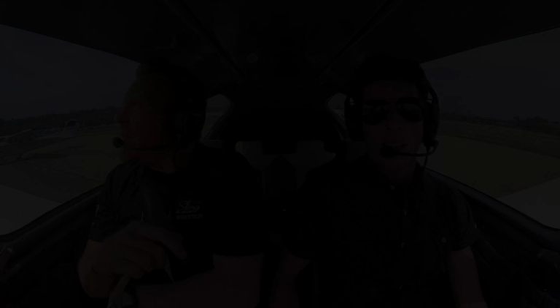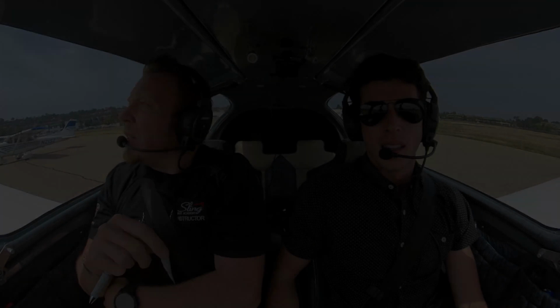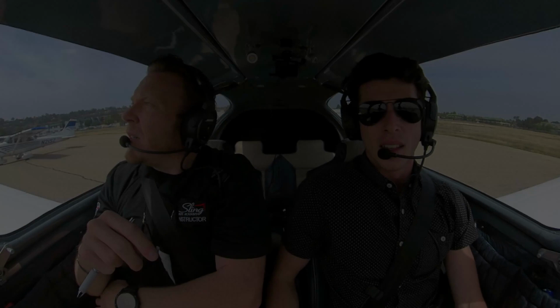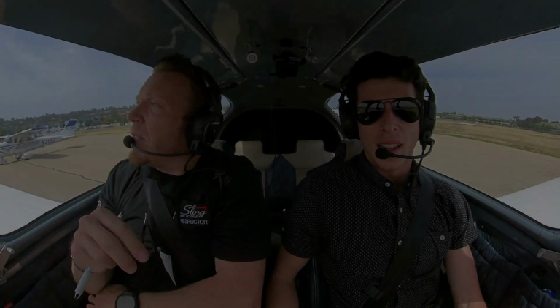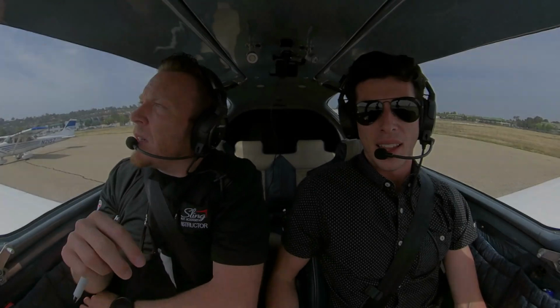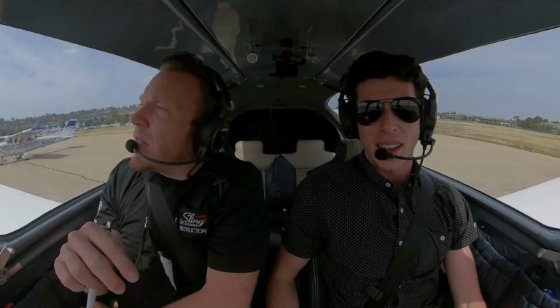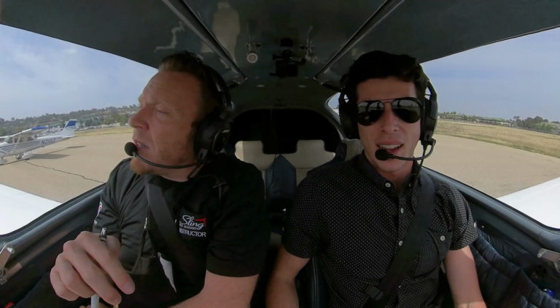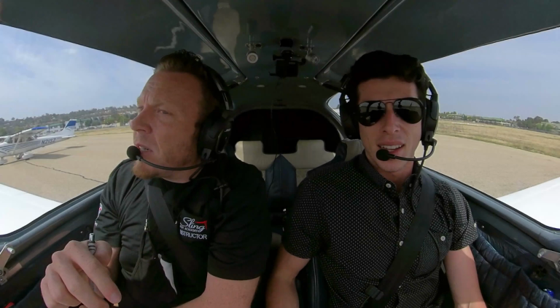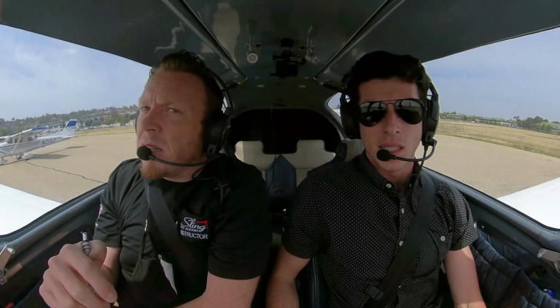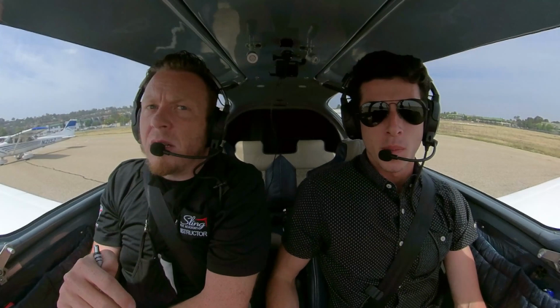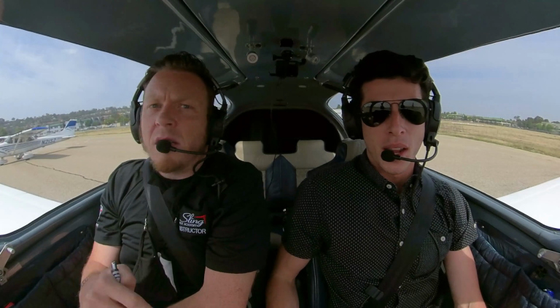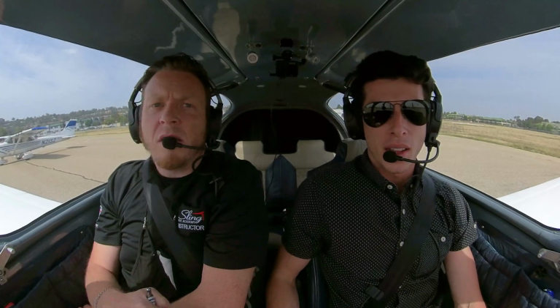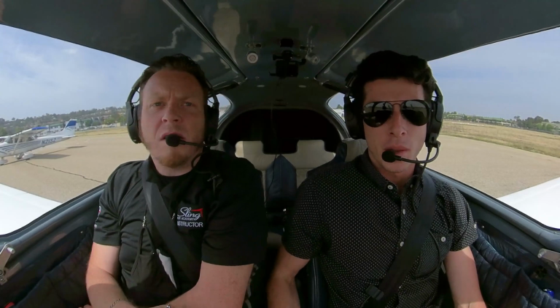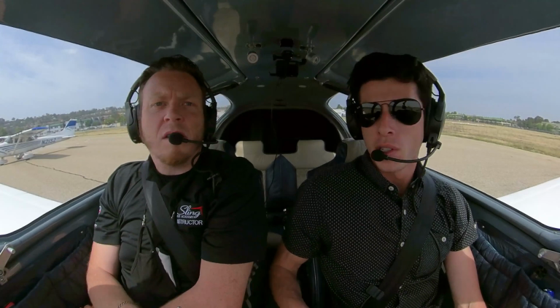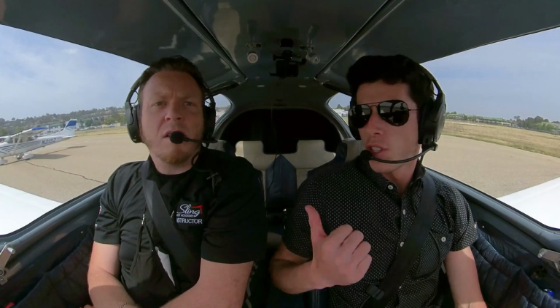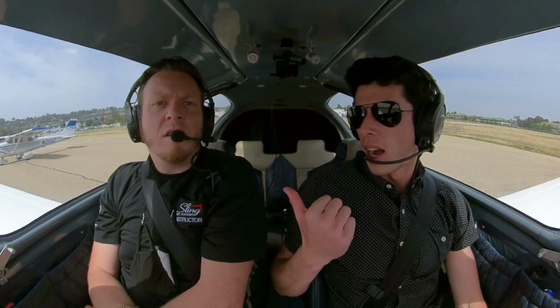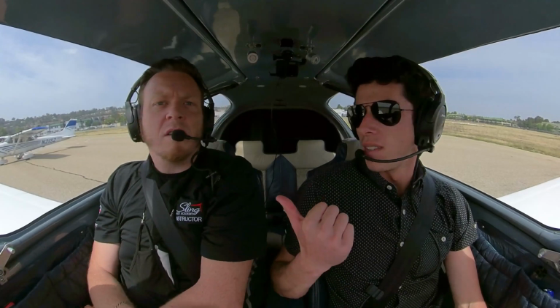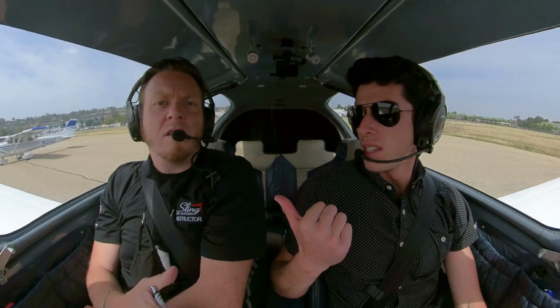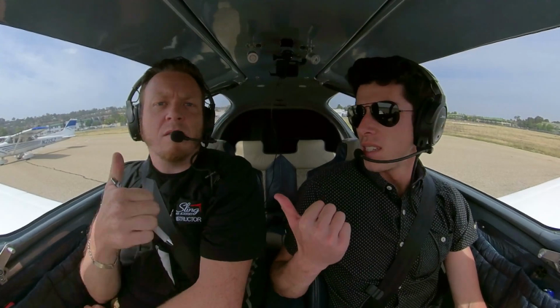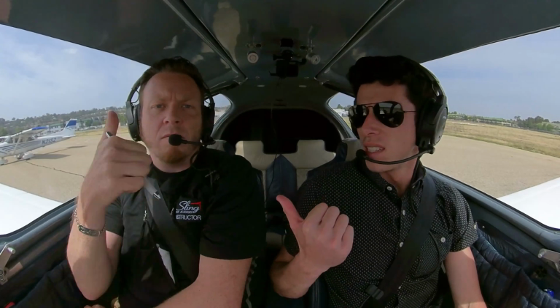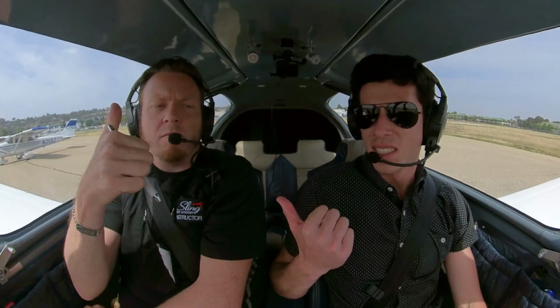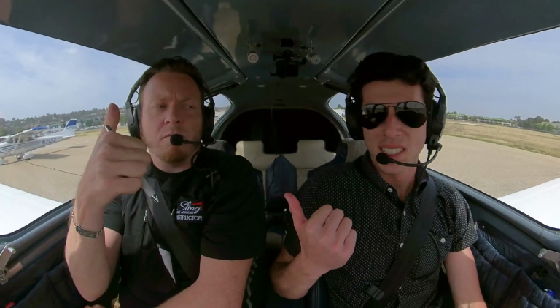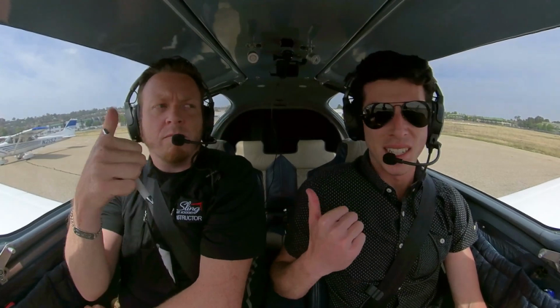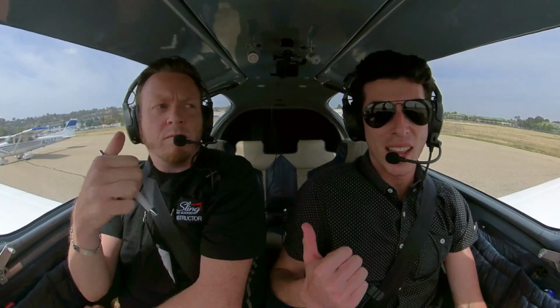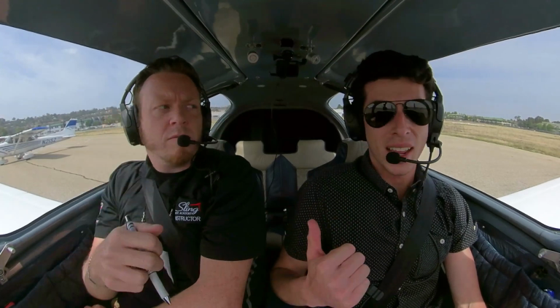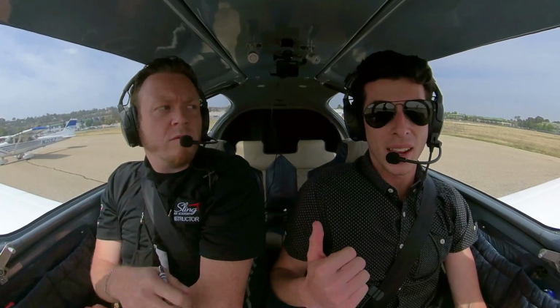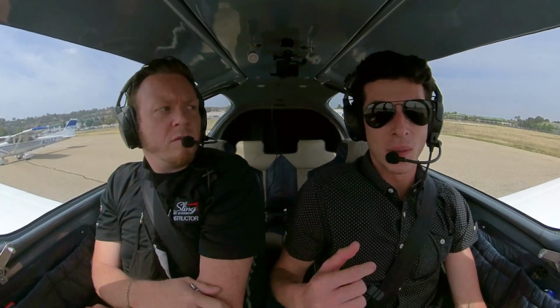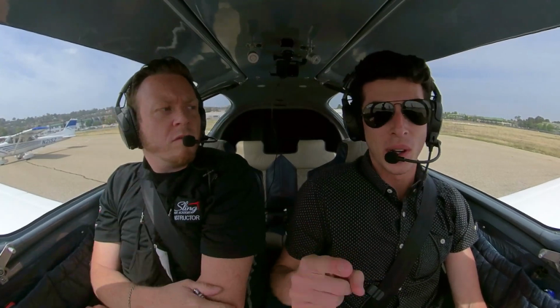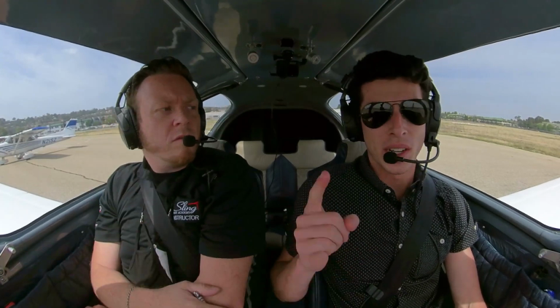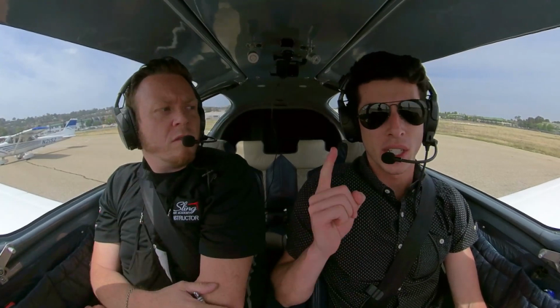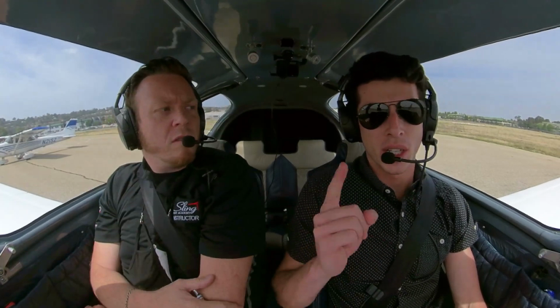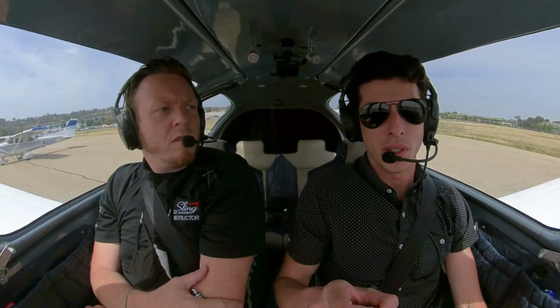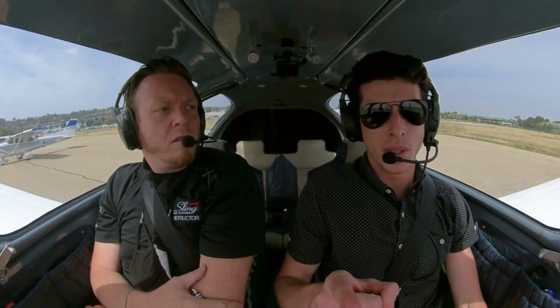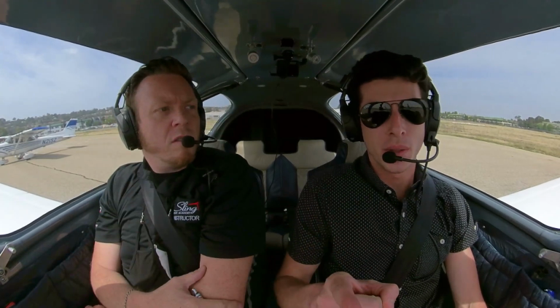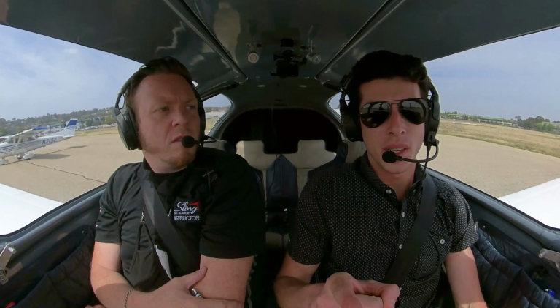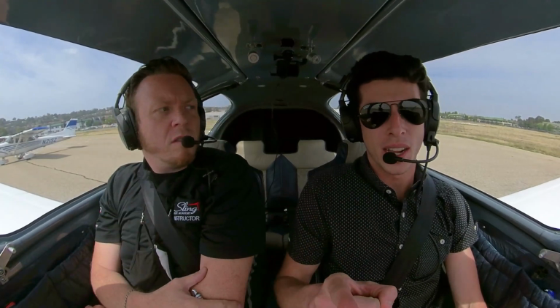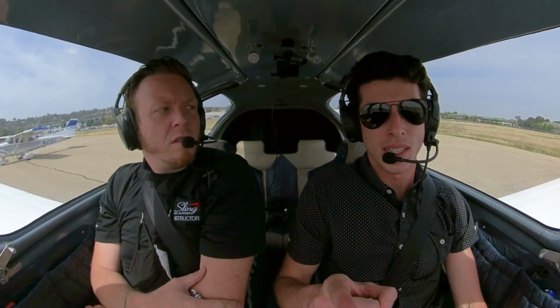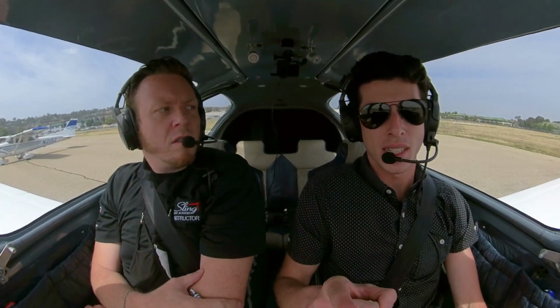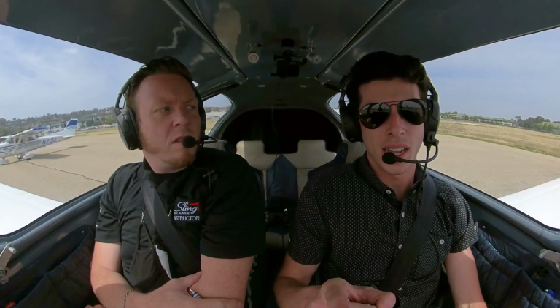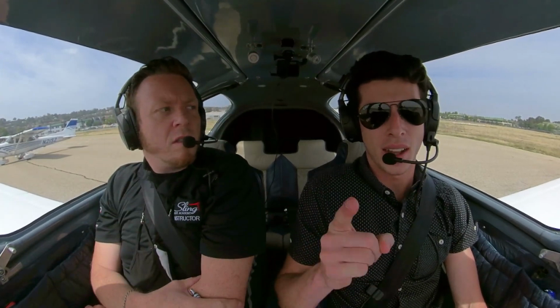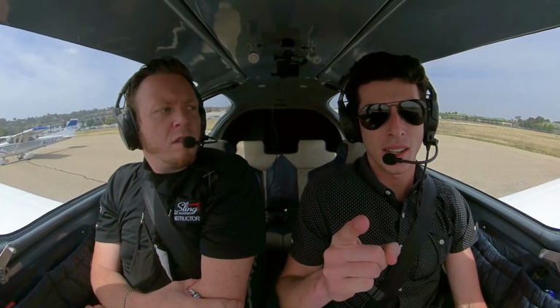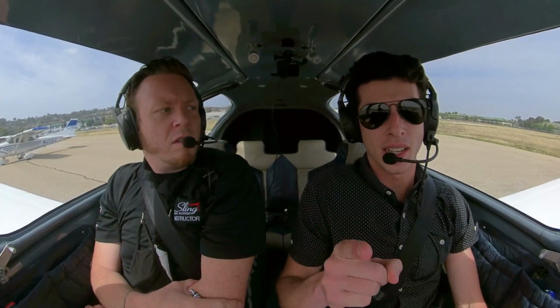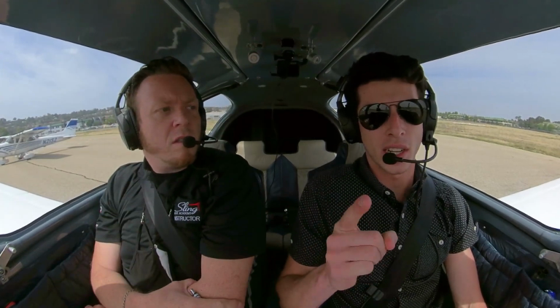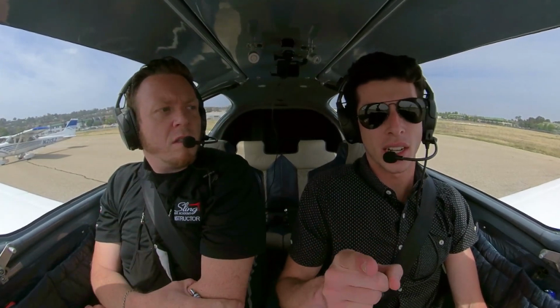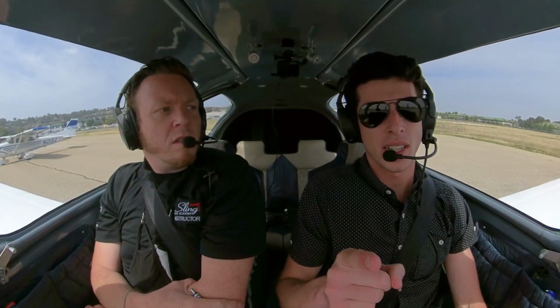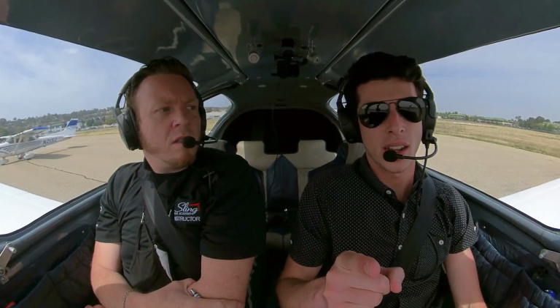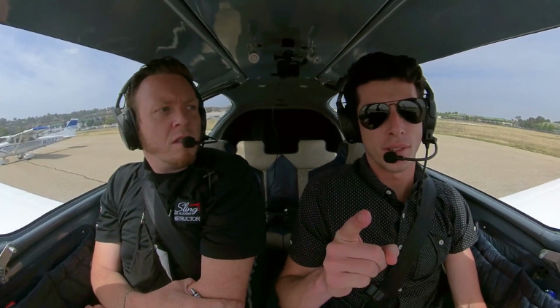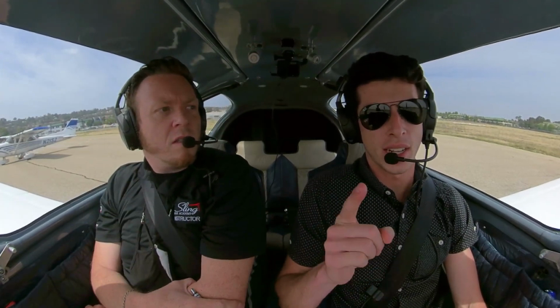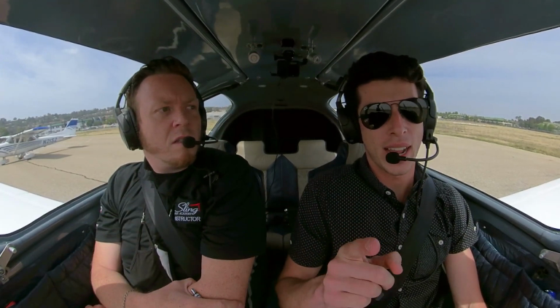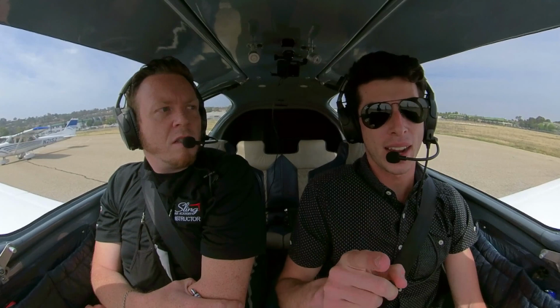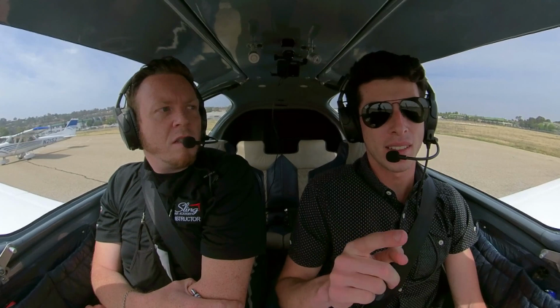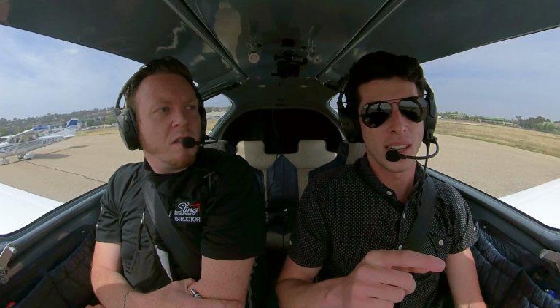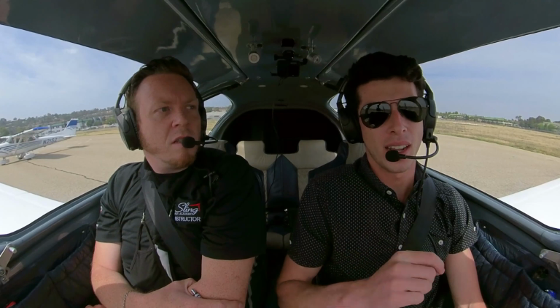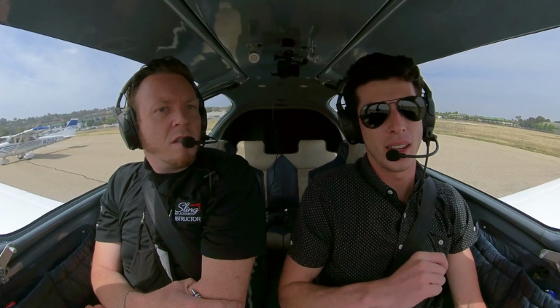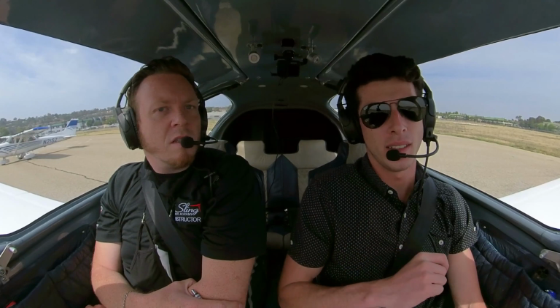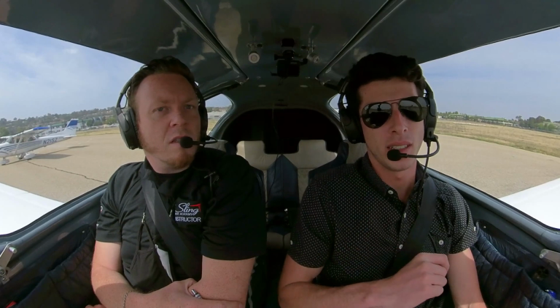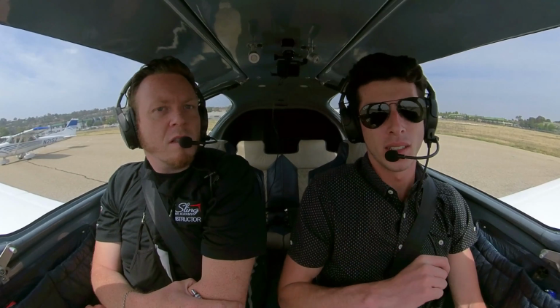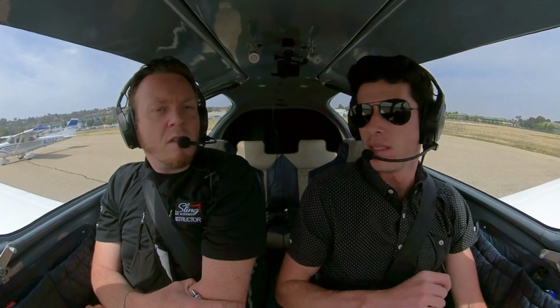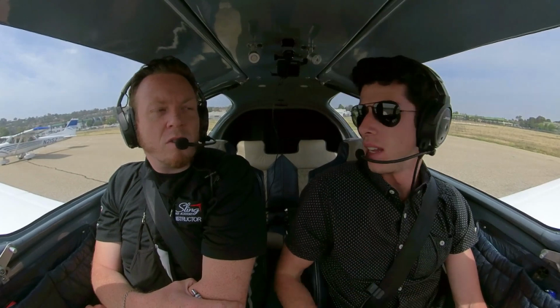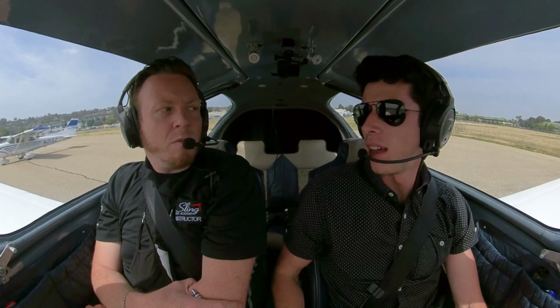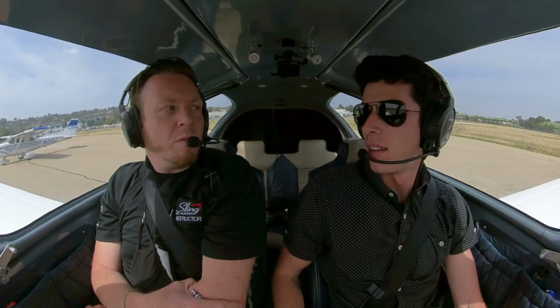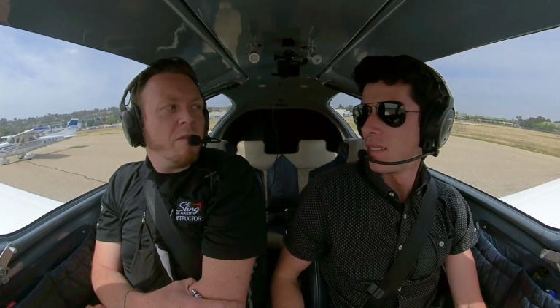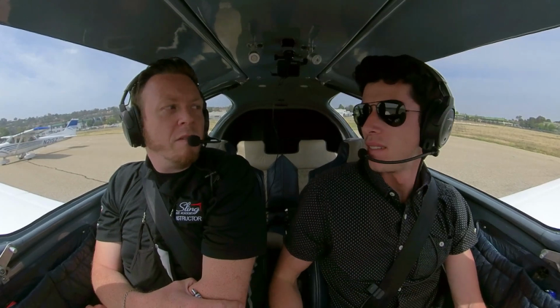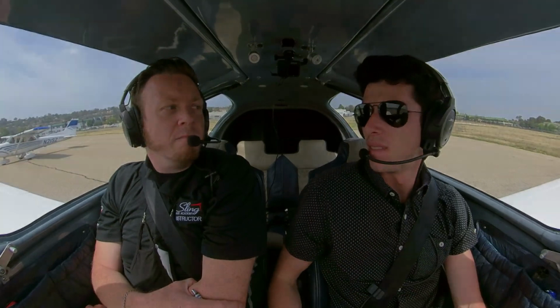Hey guys, it's Matthew and Travis. Today we're going to show you guys how to get checked out for Catalina Island. Should be fun.